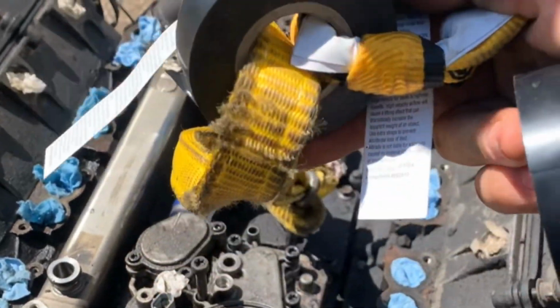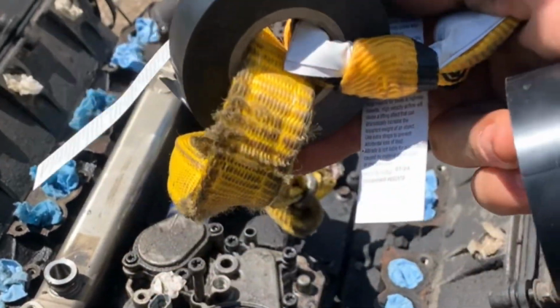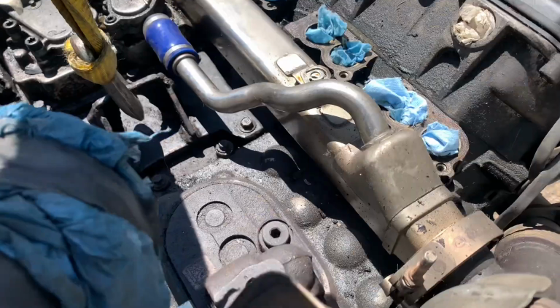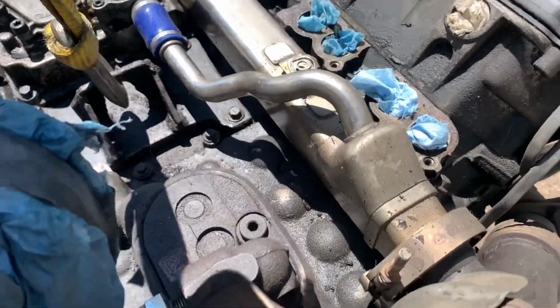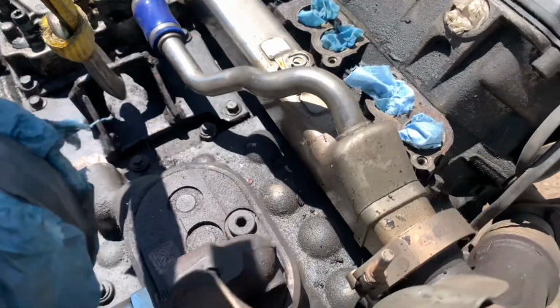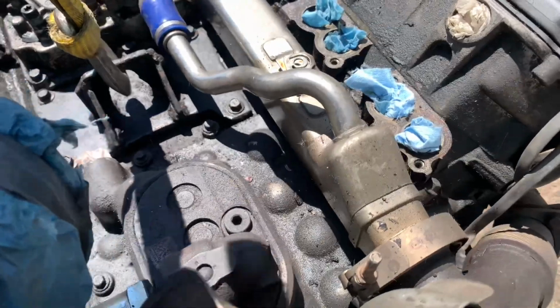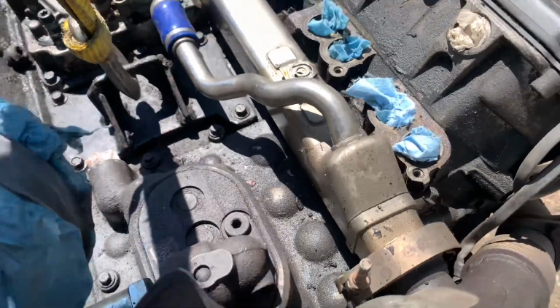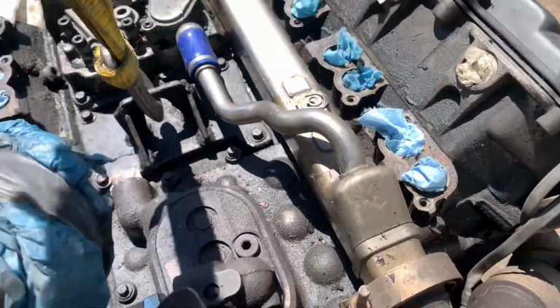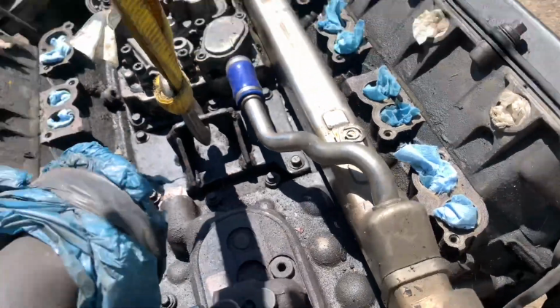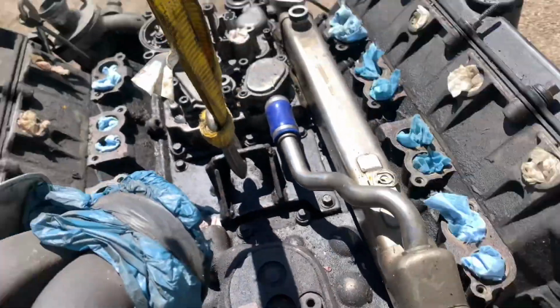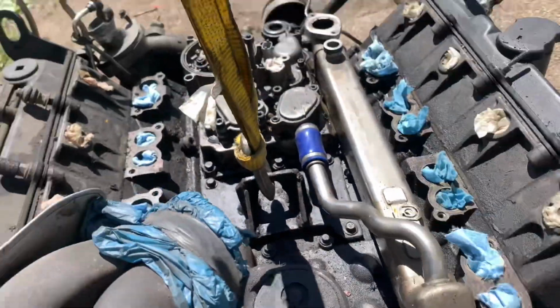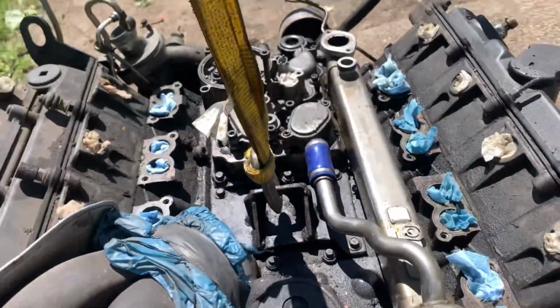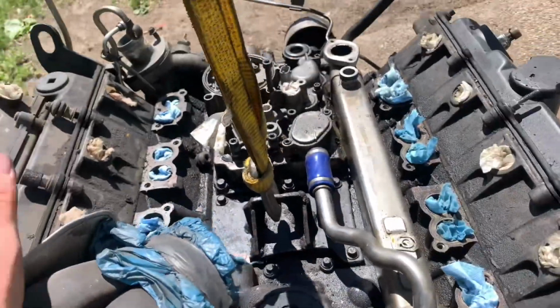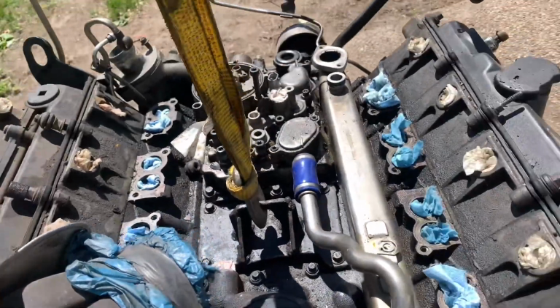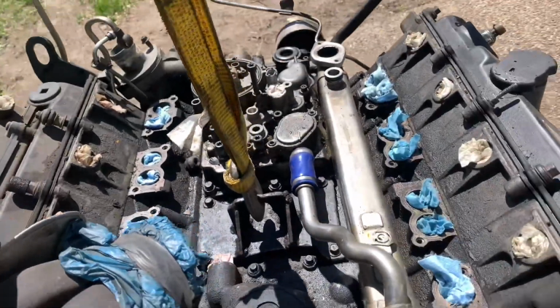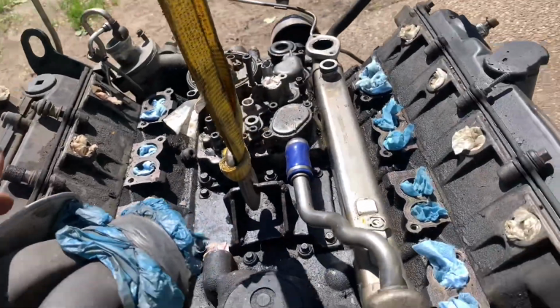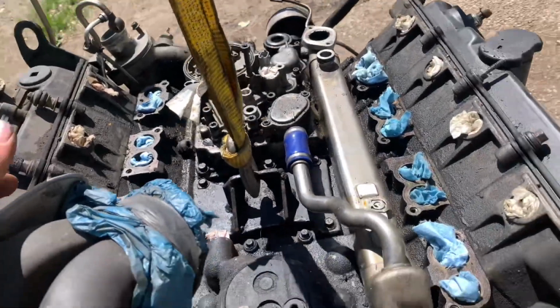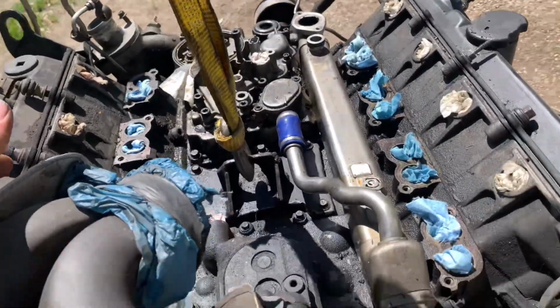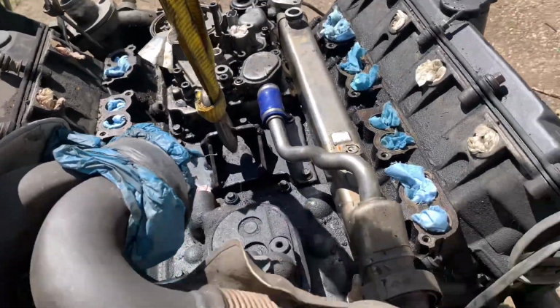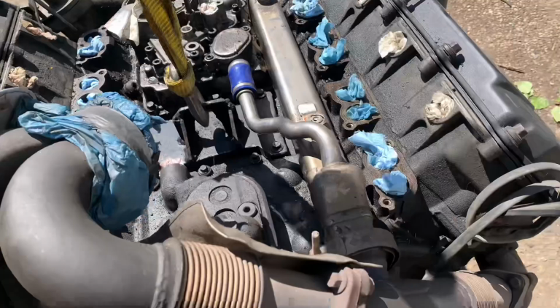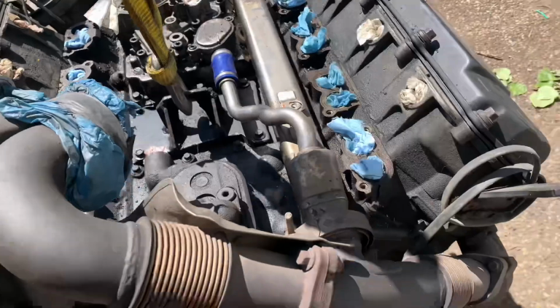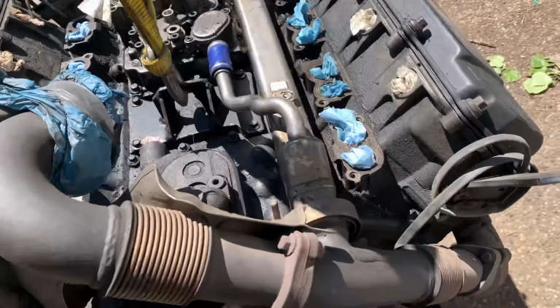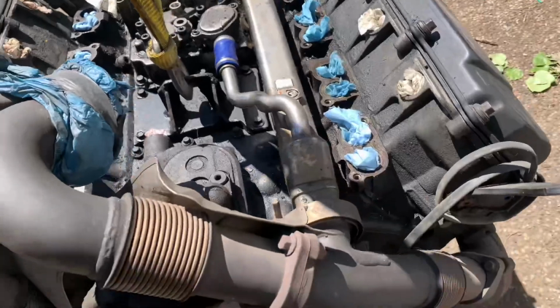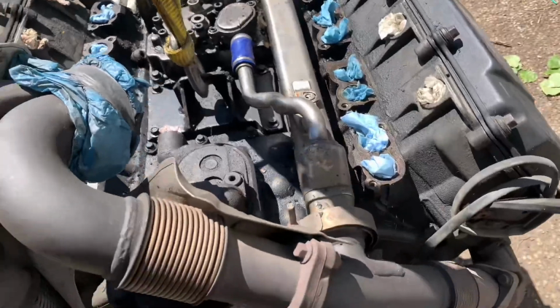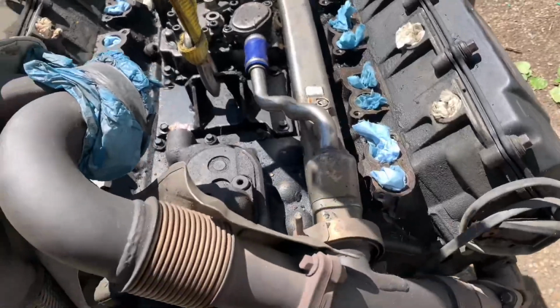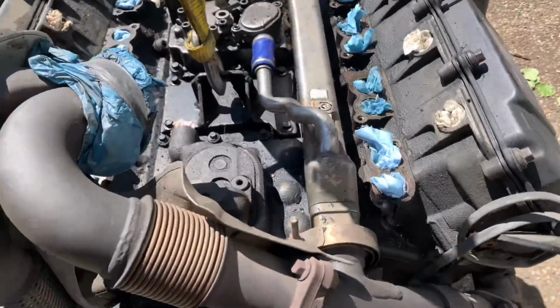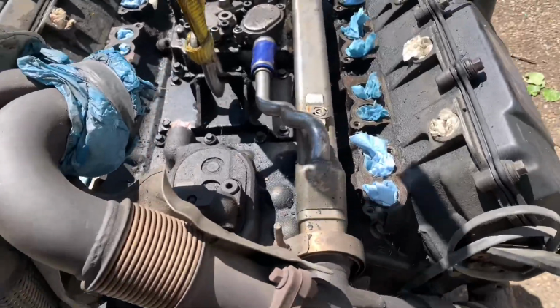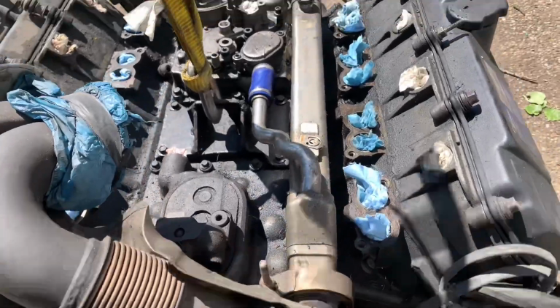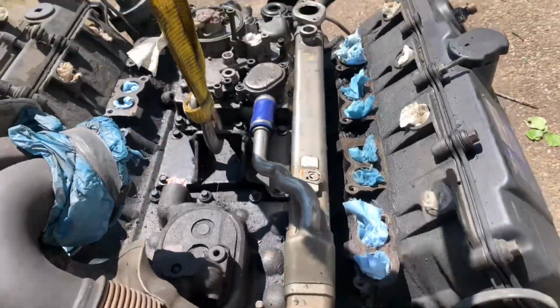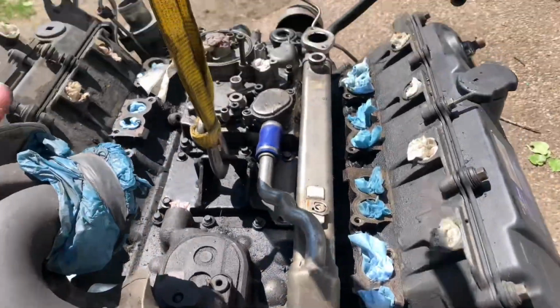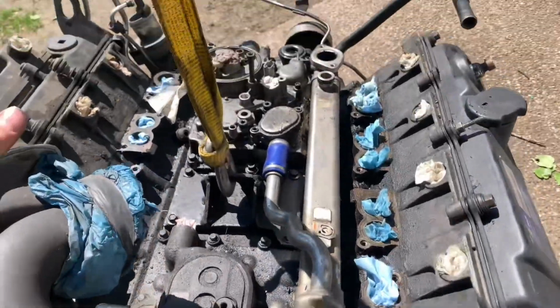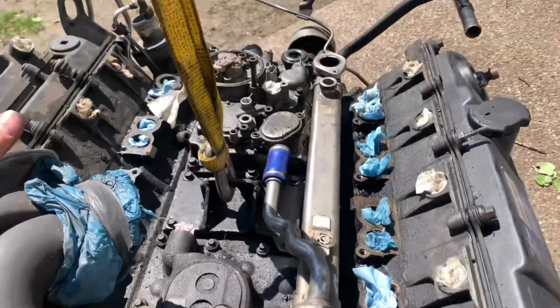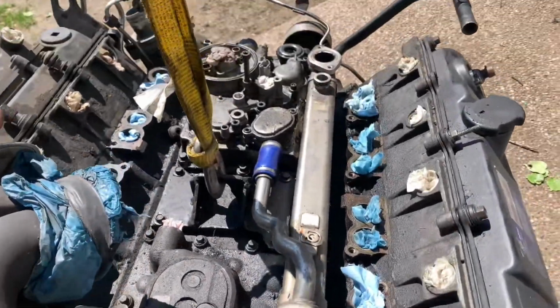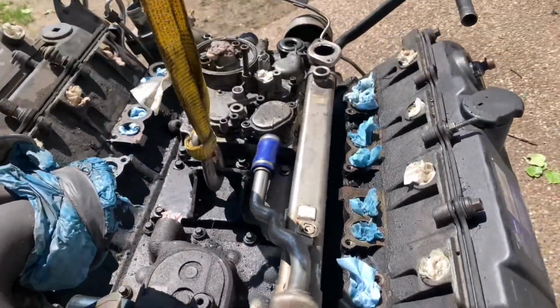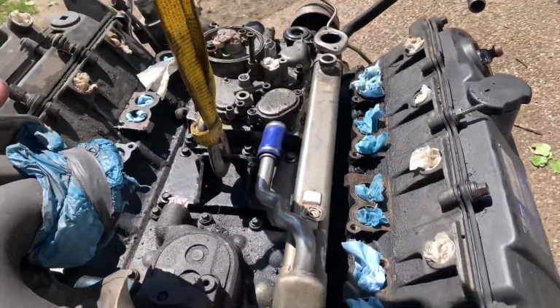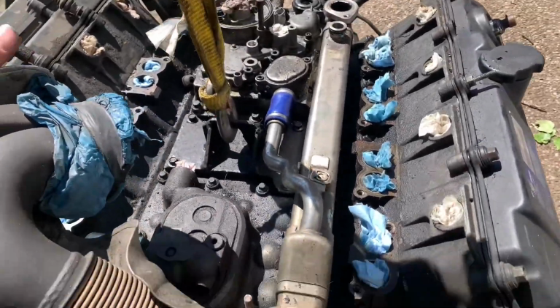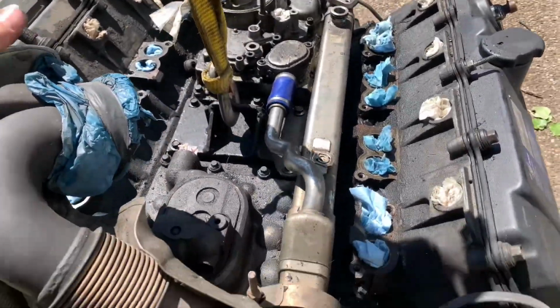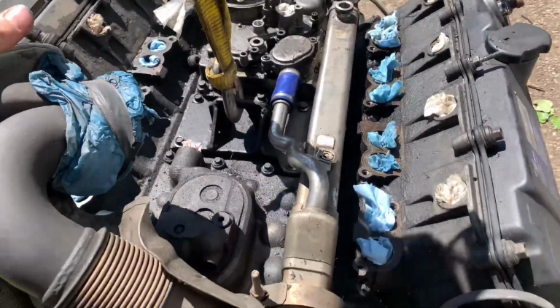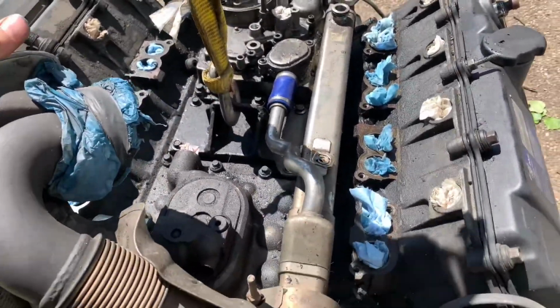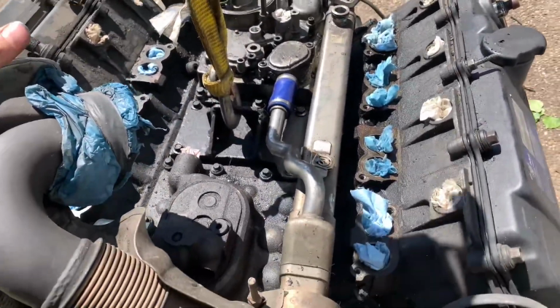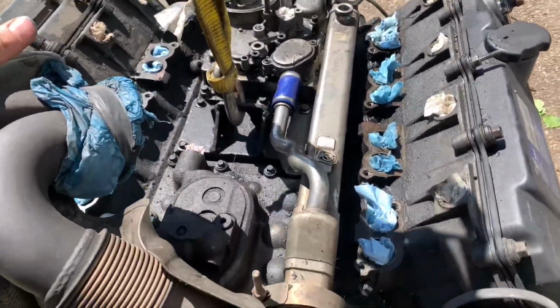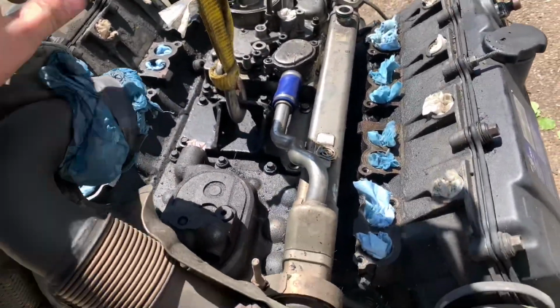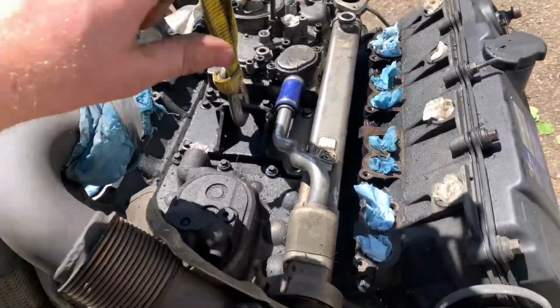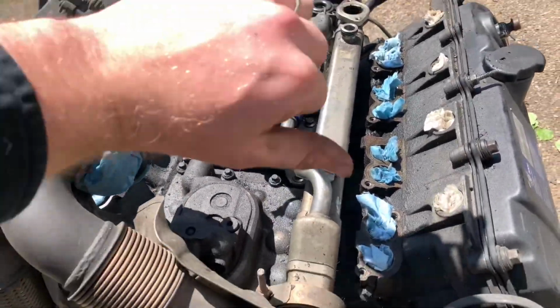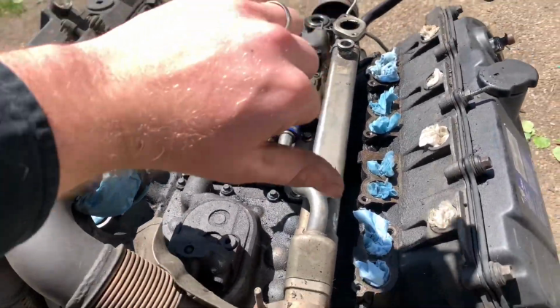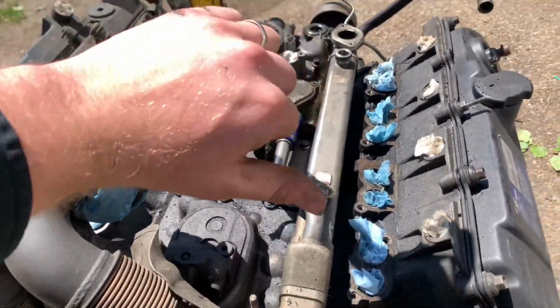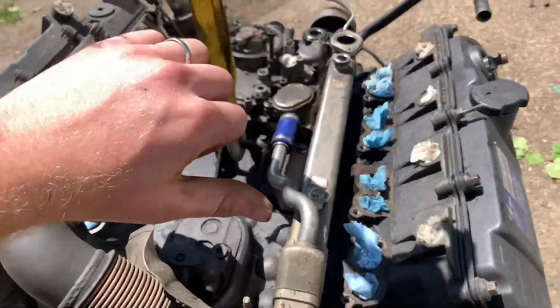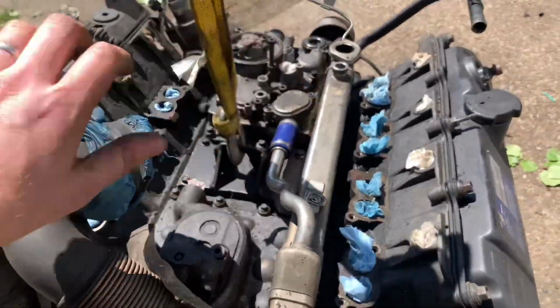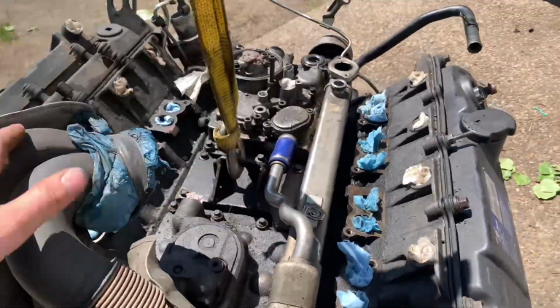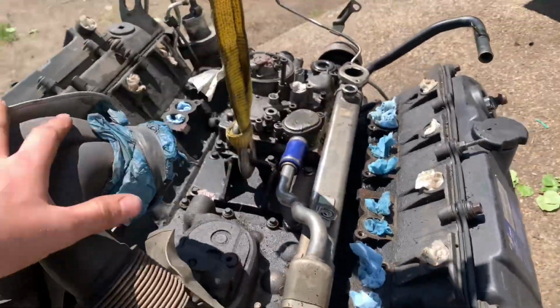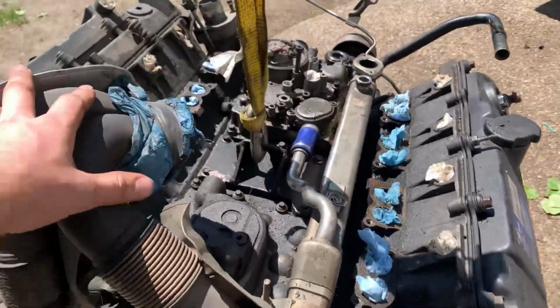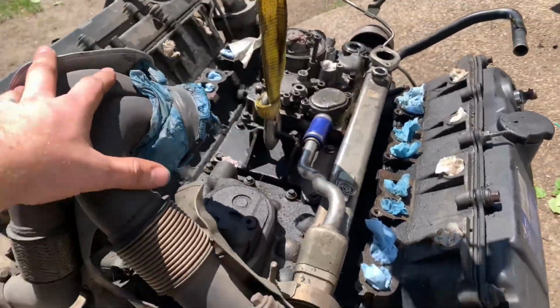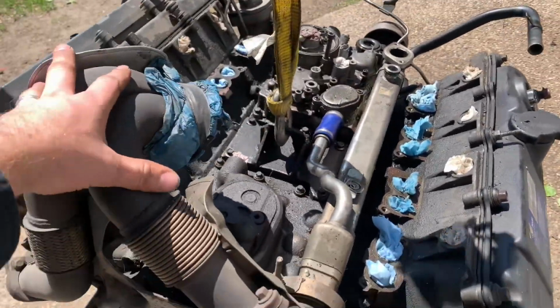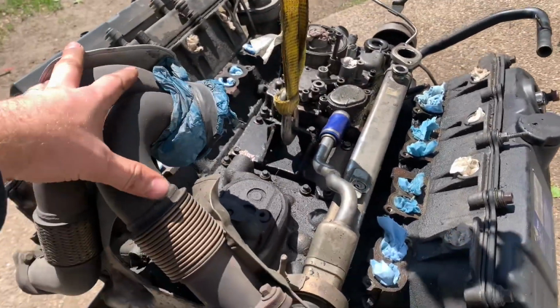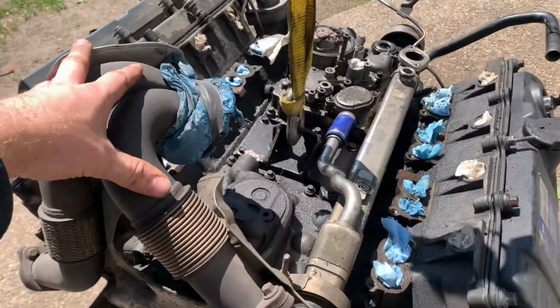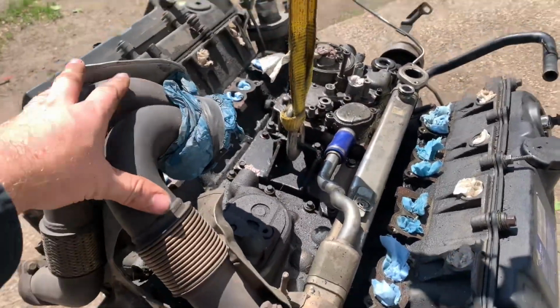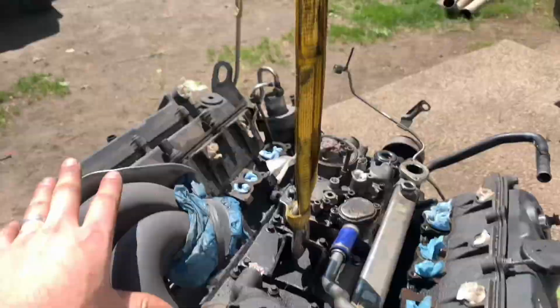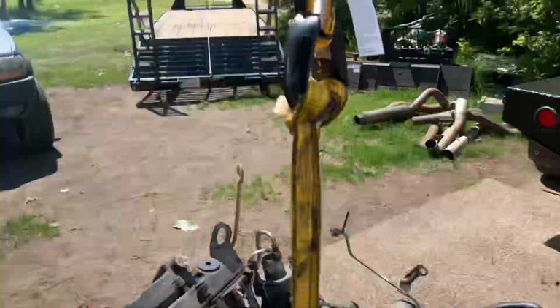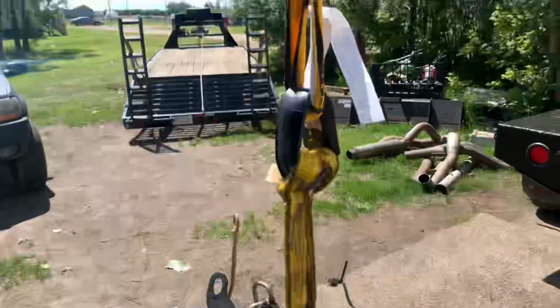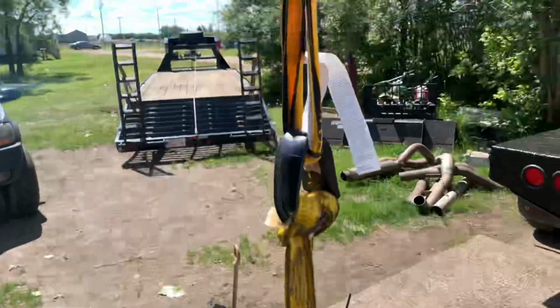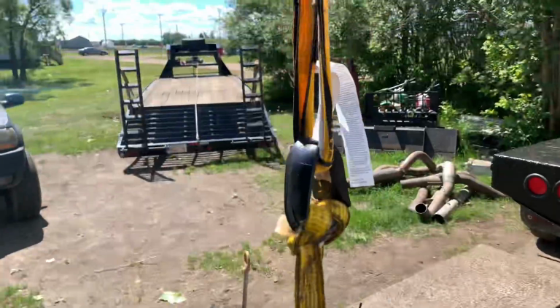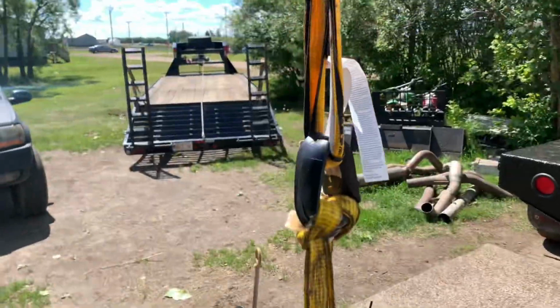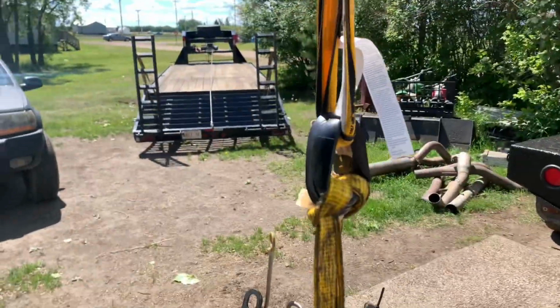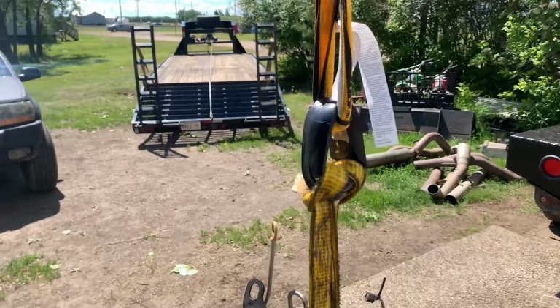As you can see, we have a 6.0 liter here, and it's not EGR deleted yet. Boo! But we're lifting it up with tape.